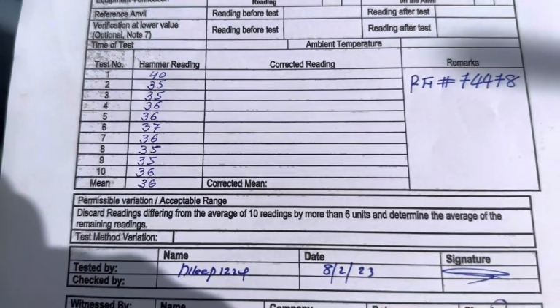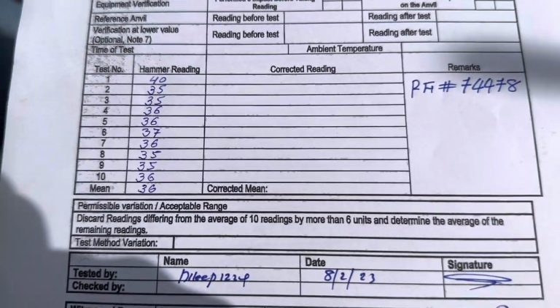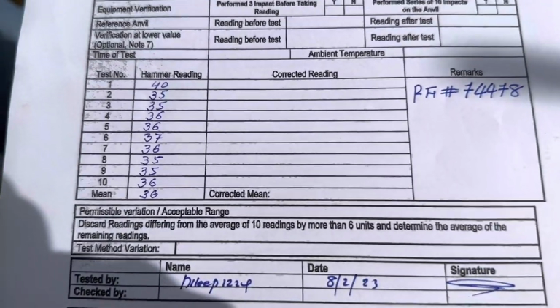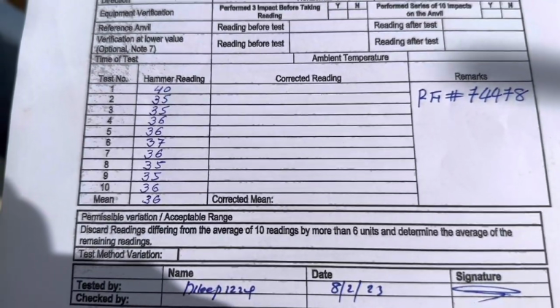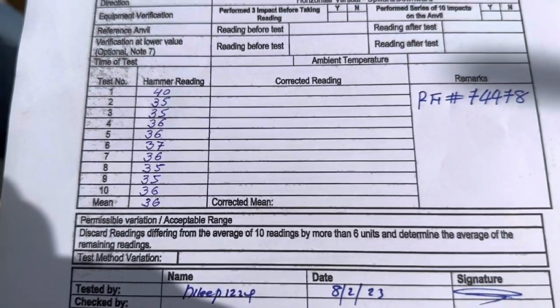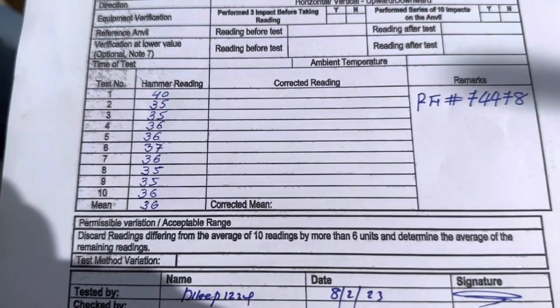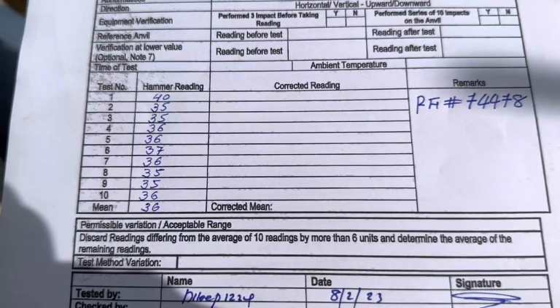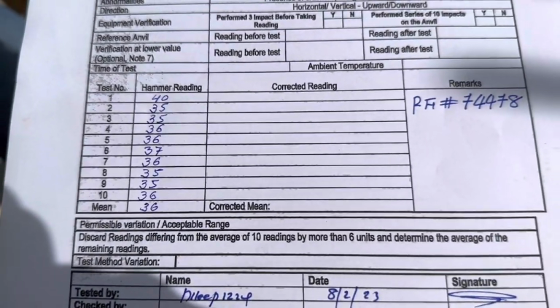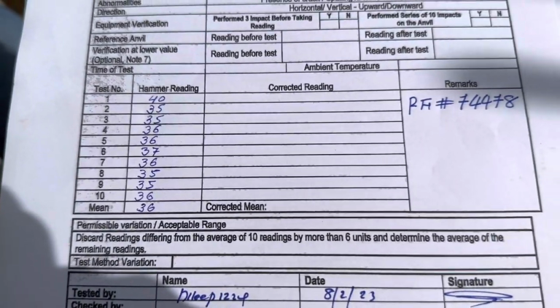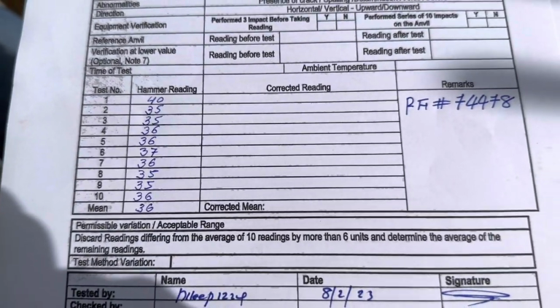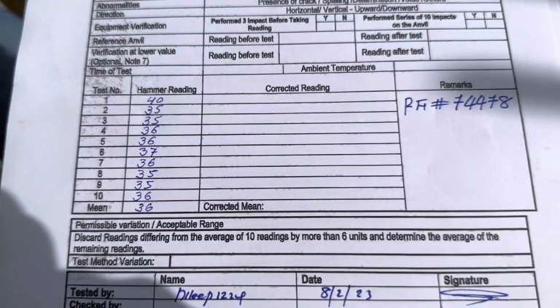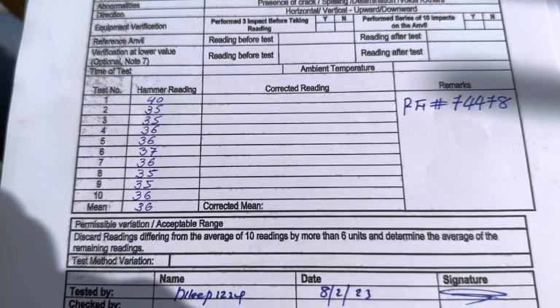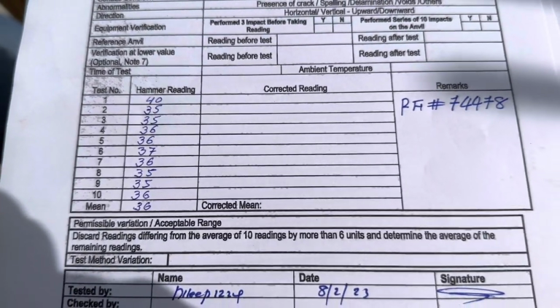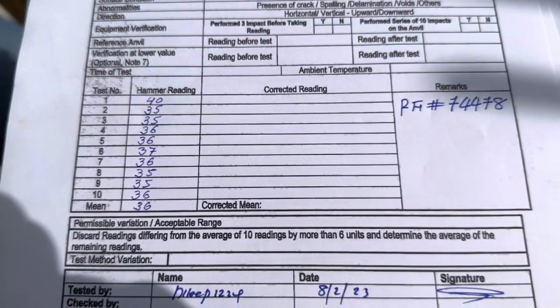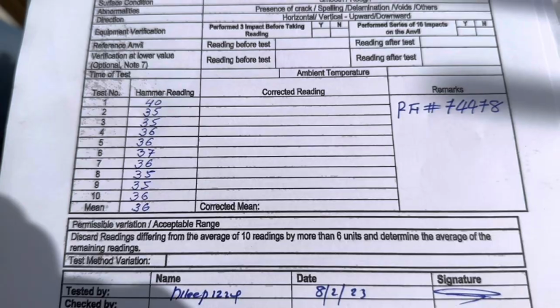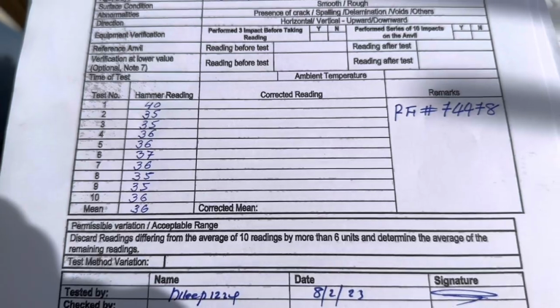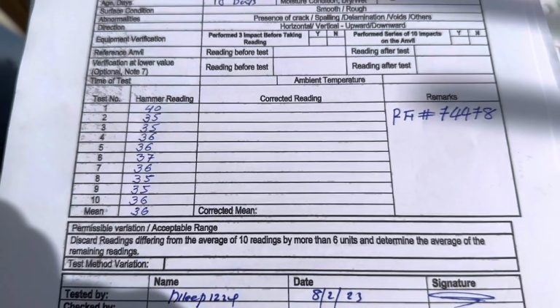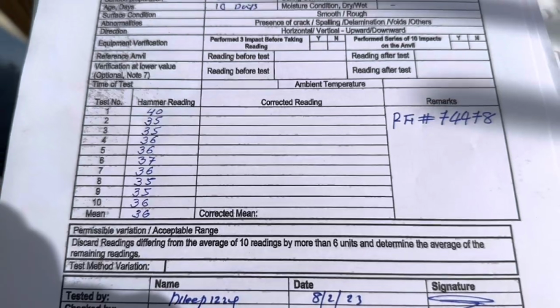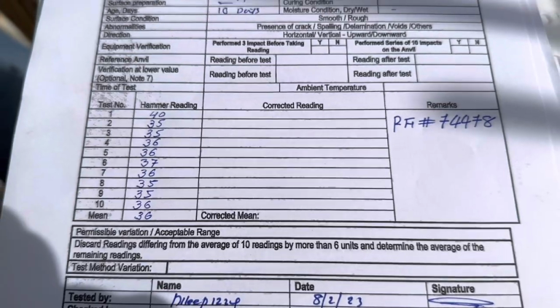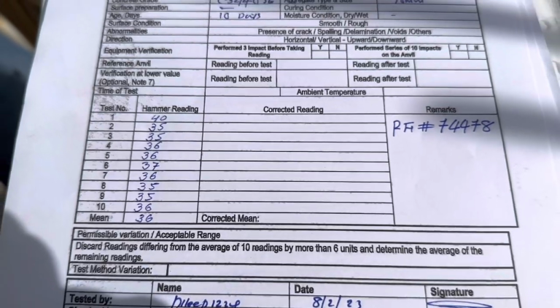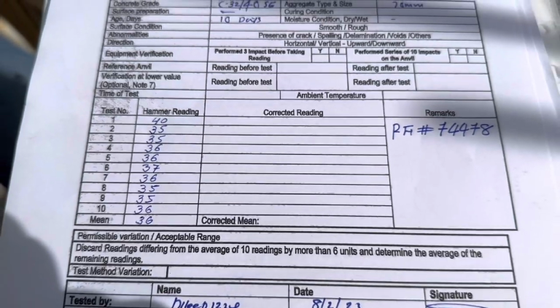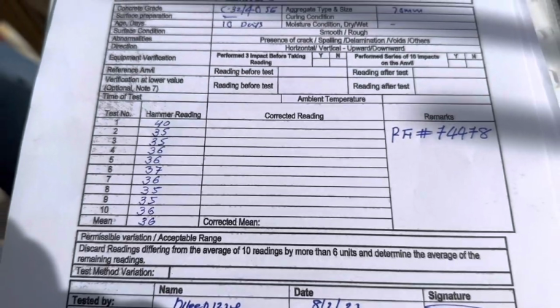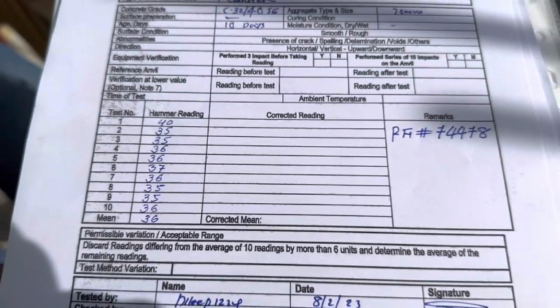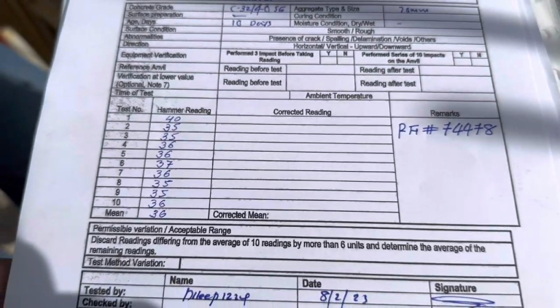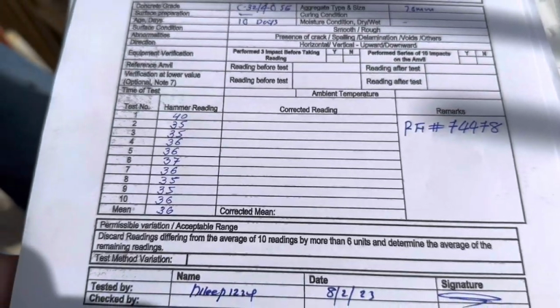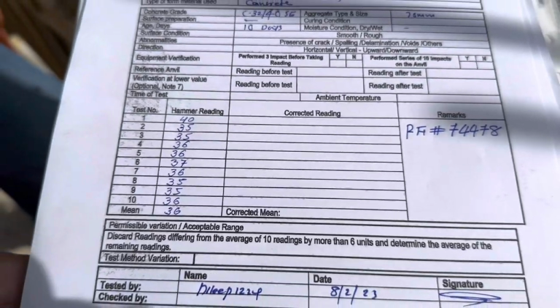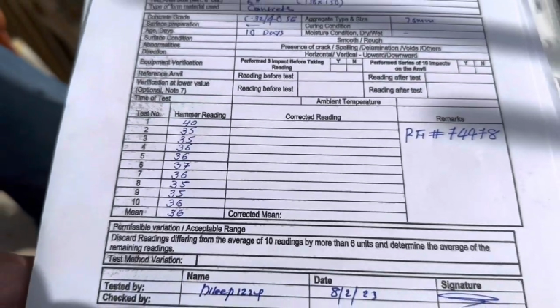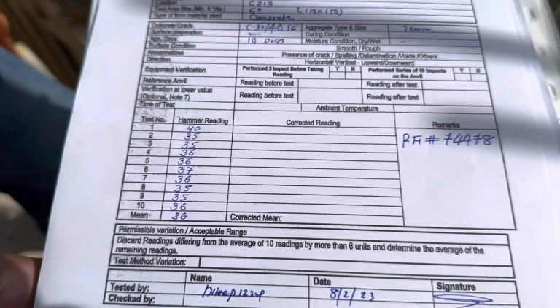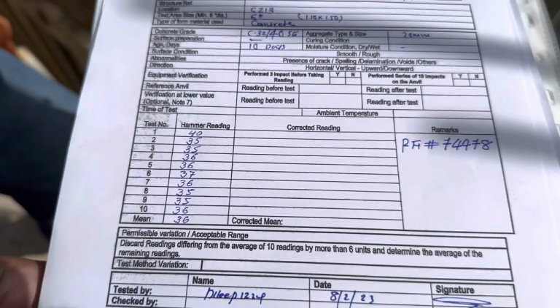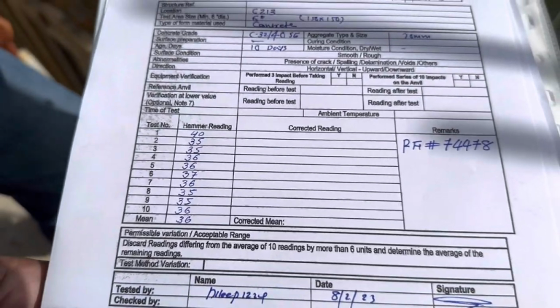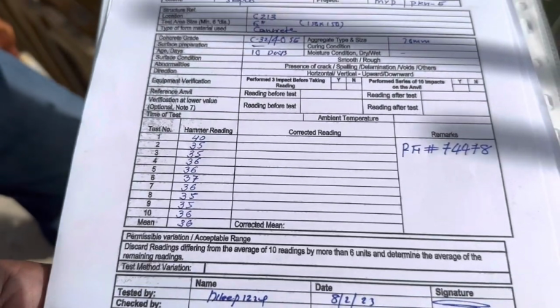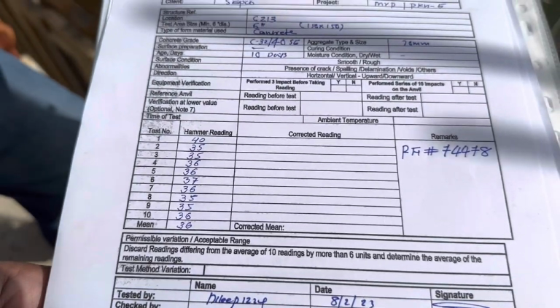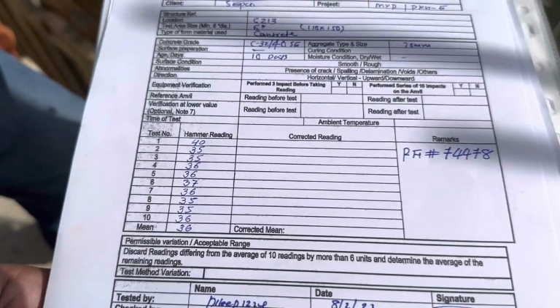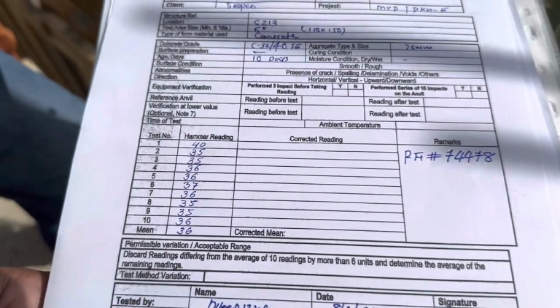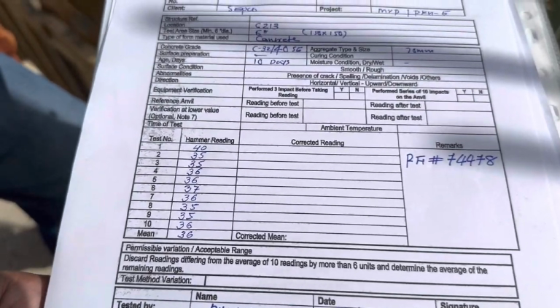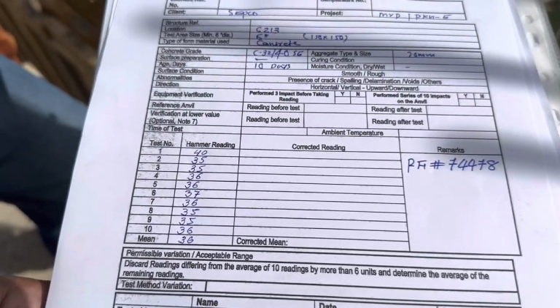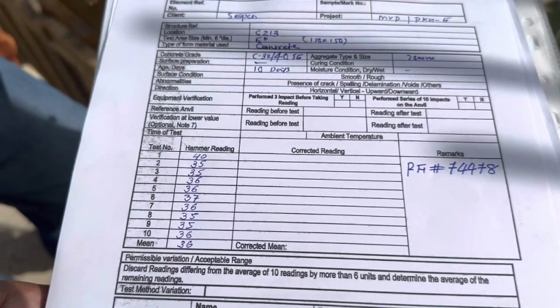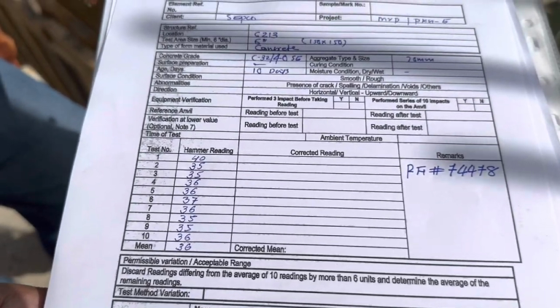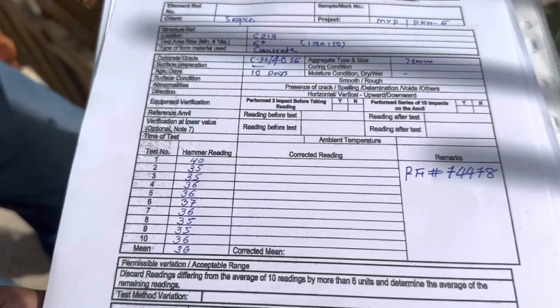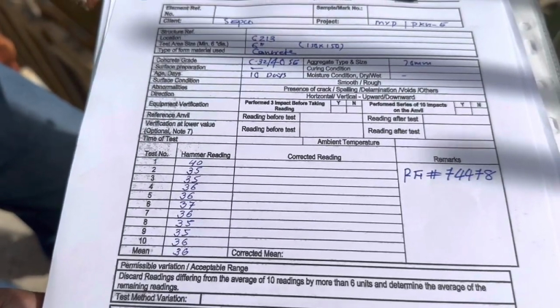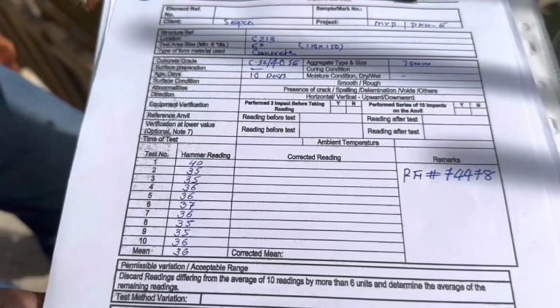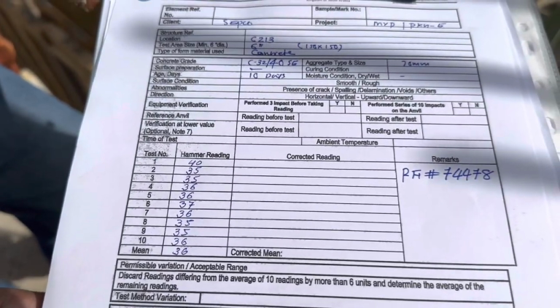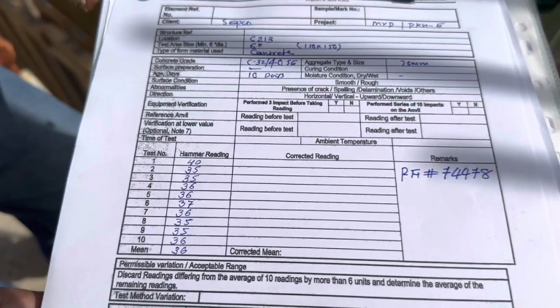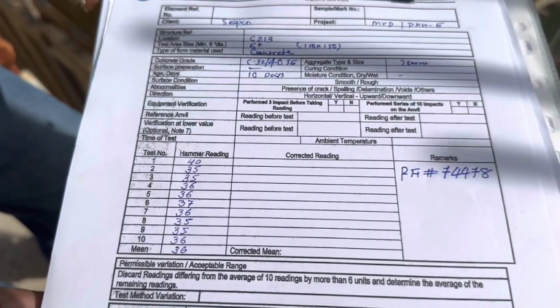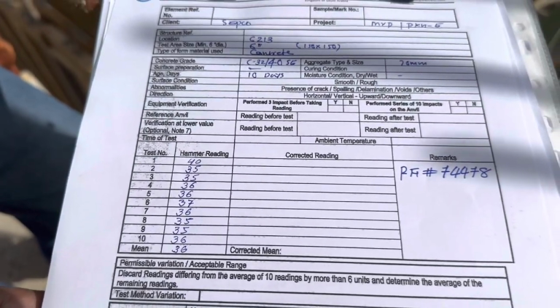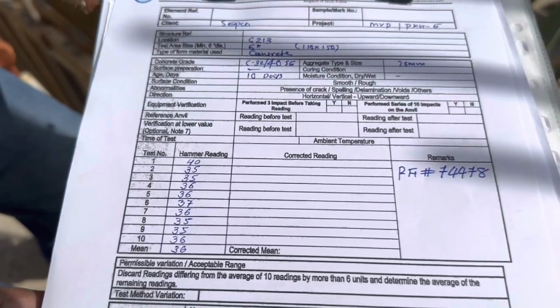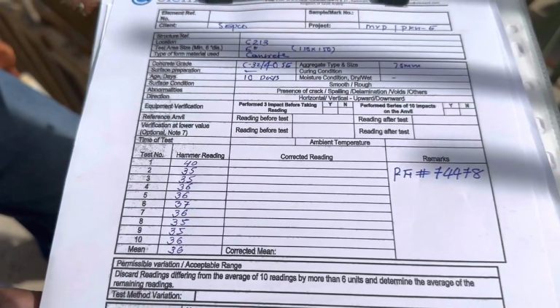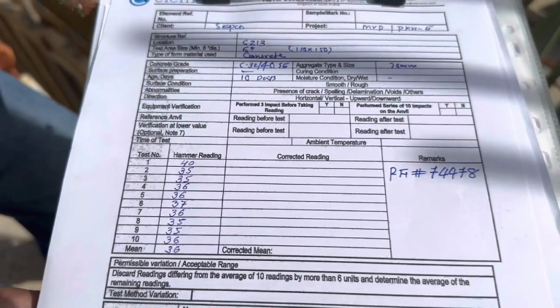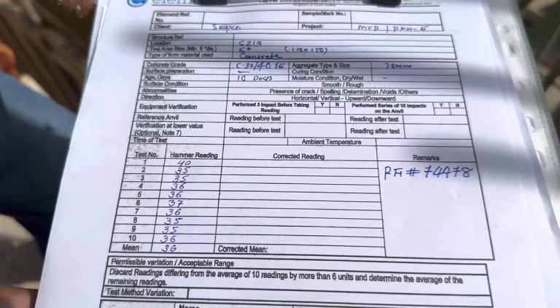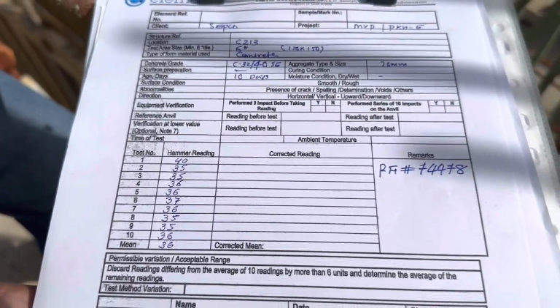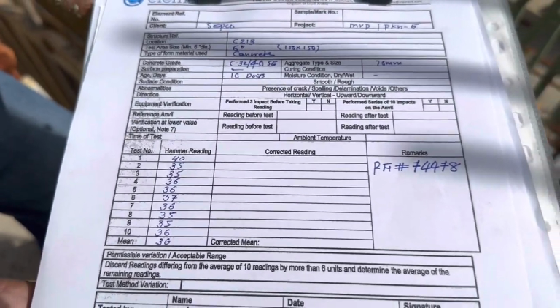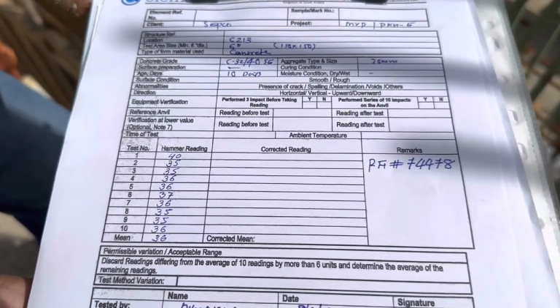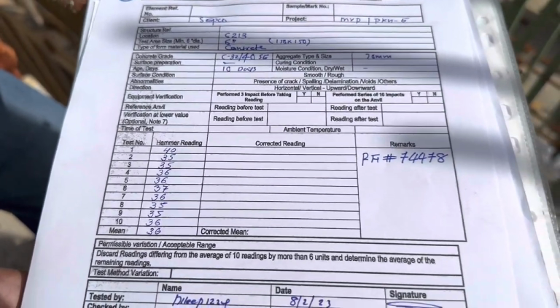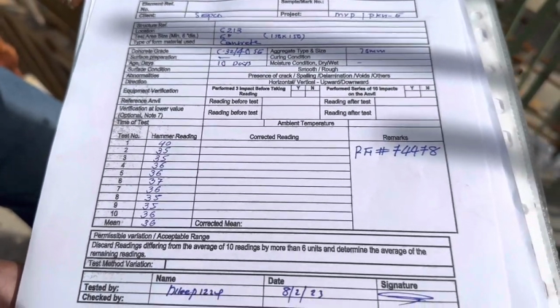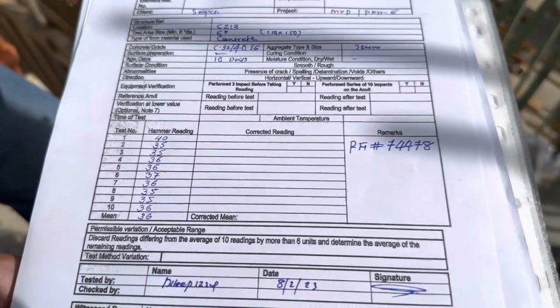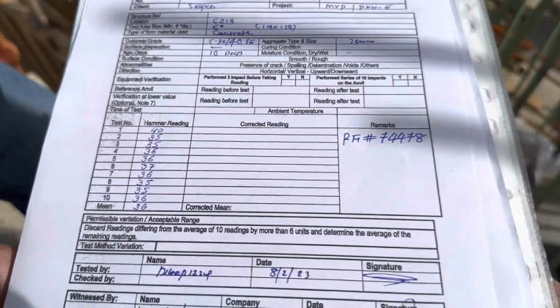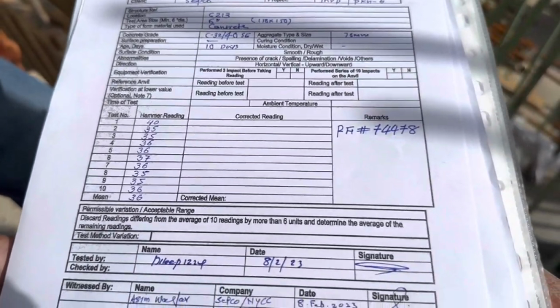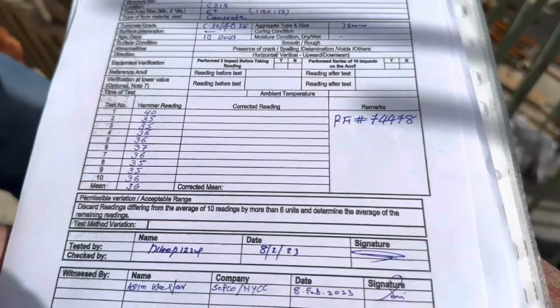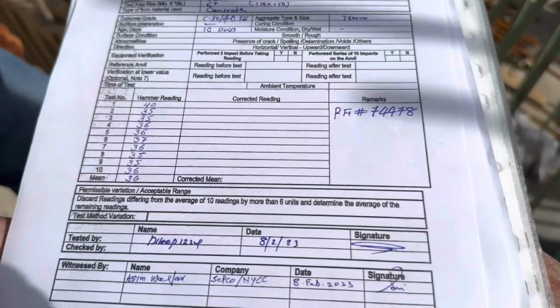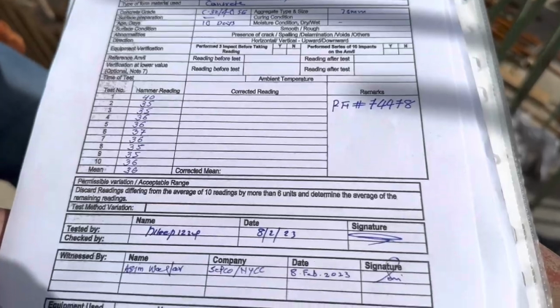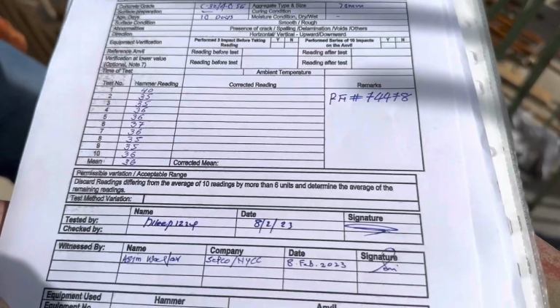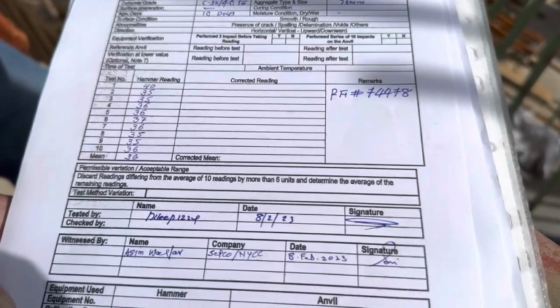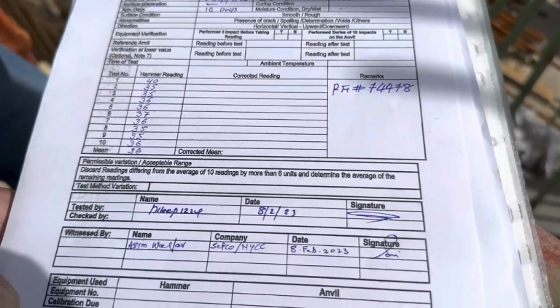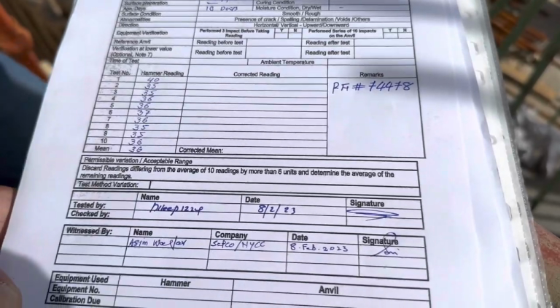MPE? So our requirement is 32 MPE. So it is passed? Yes sir.